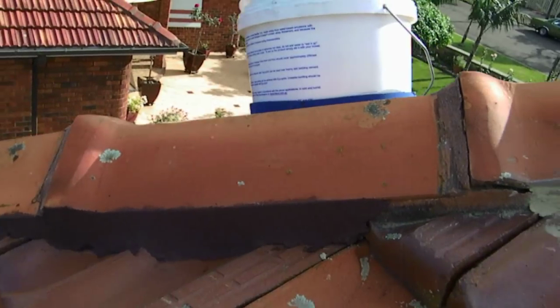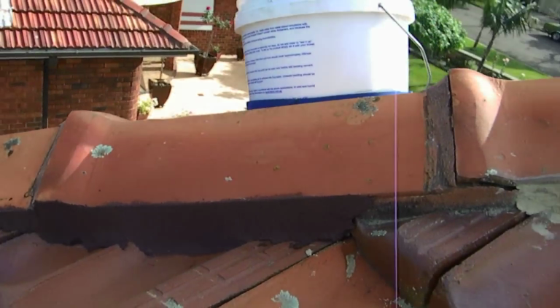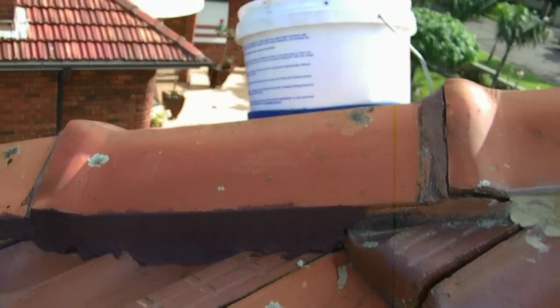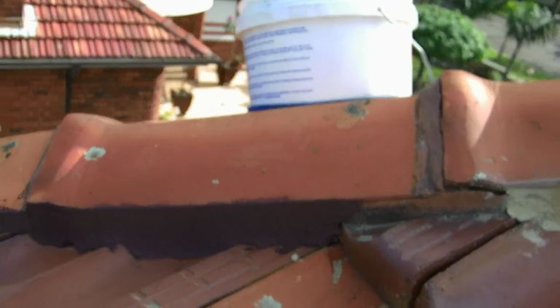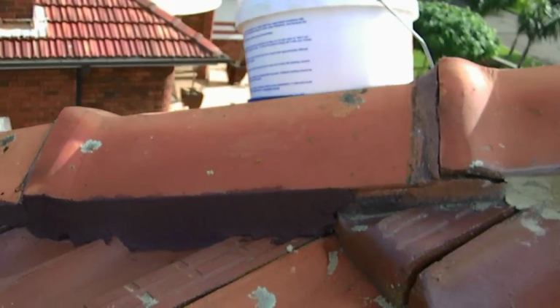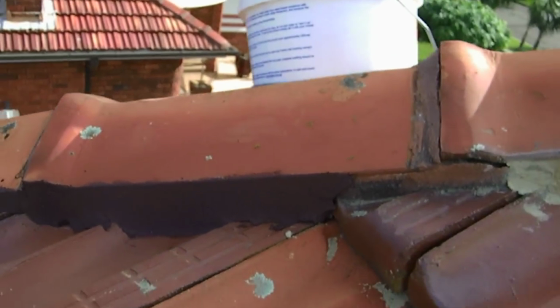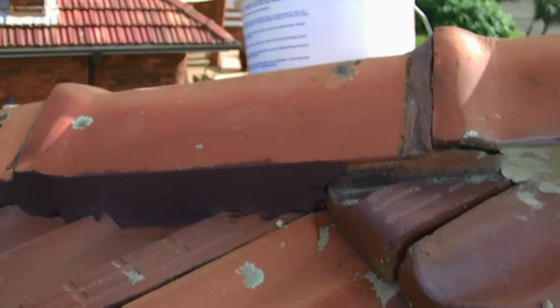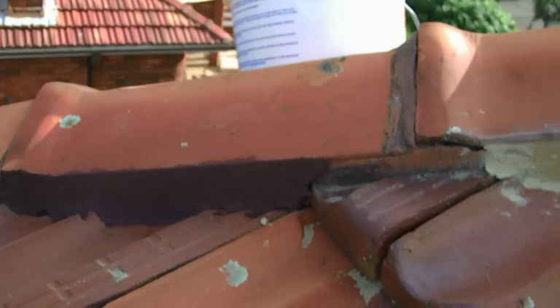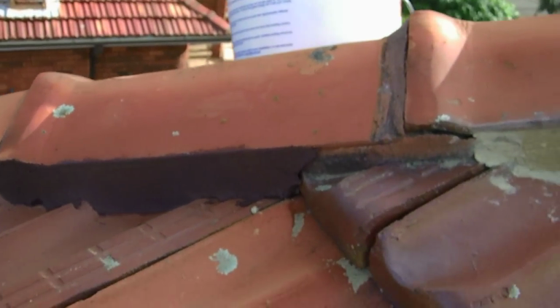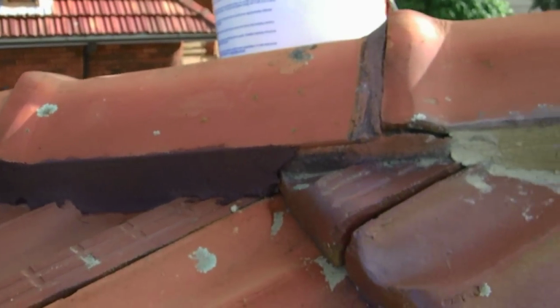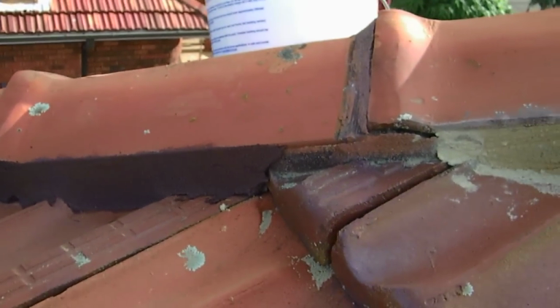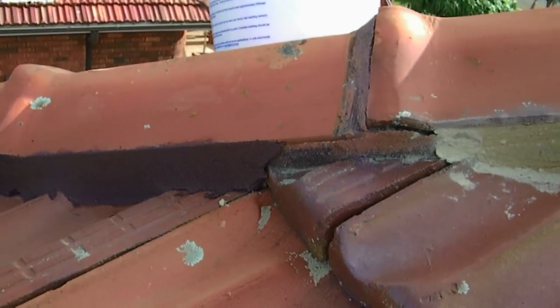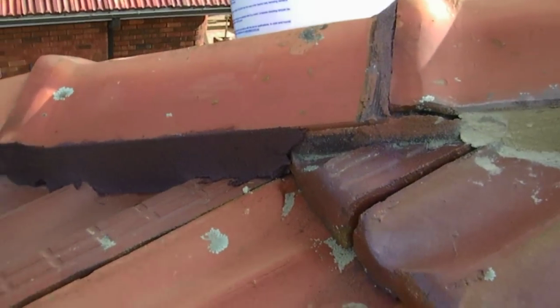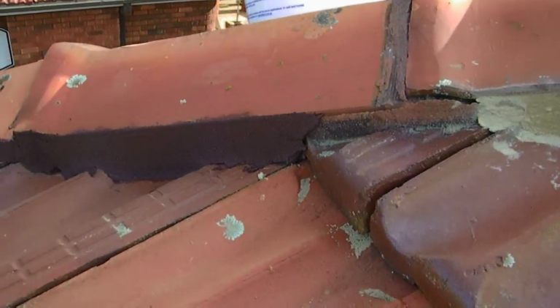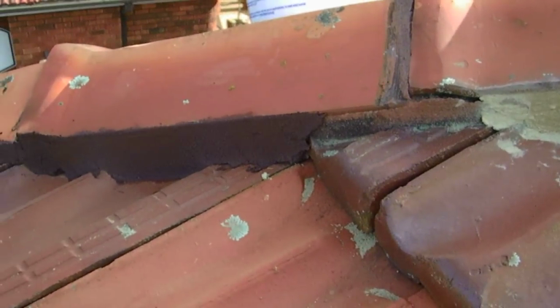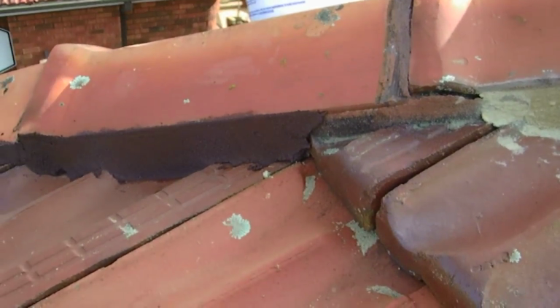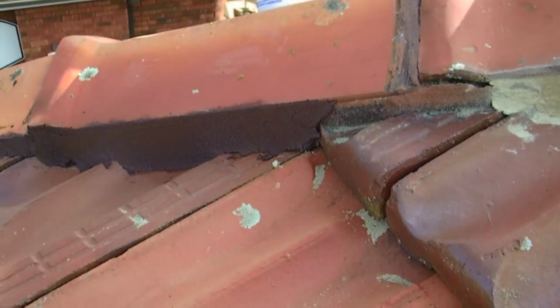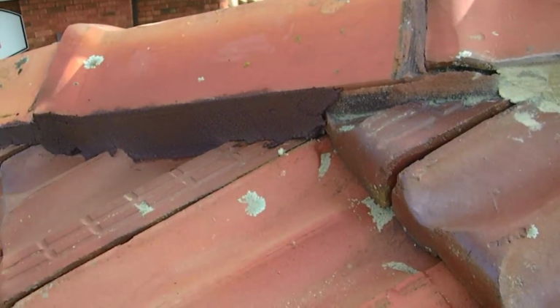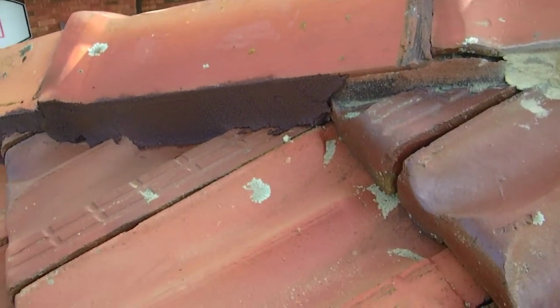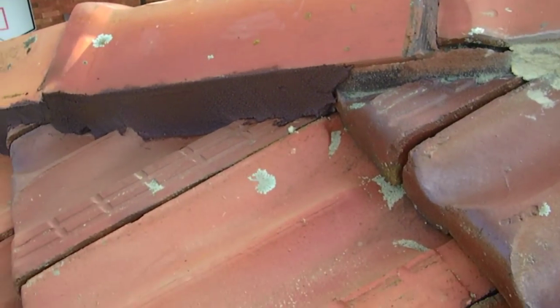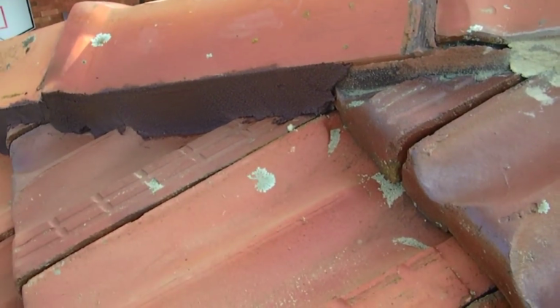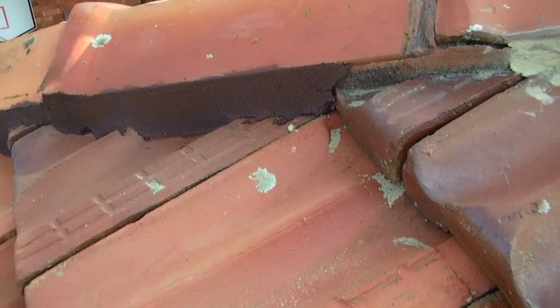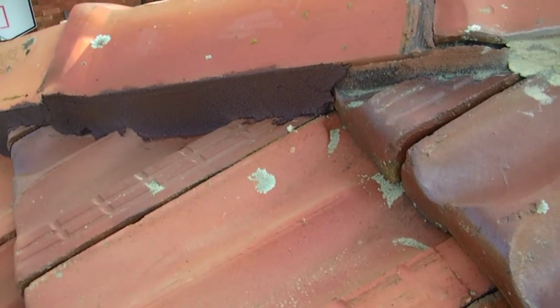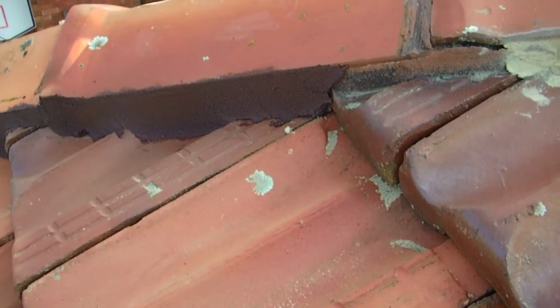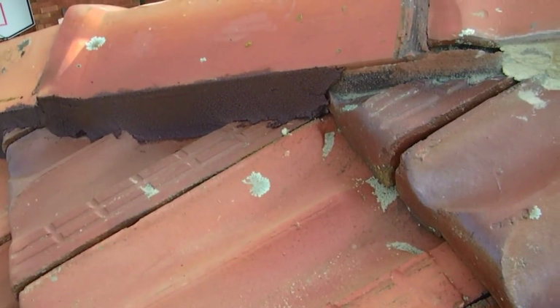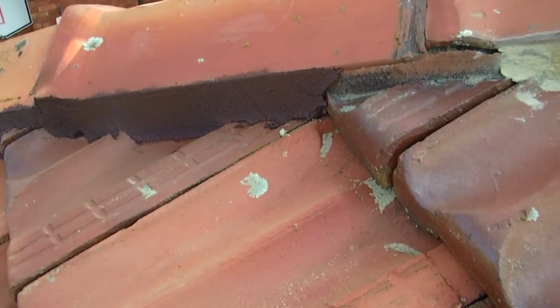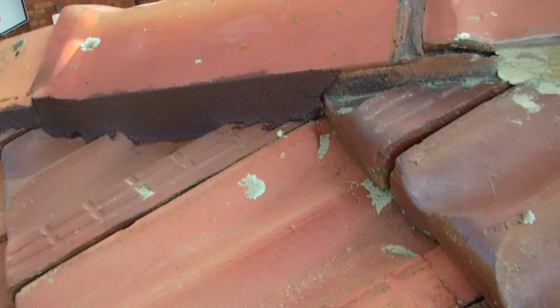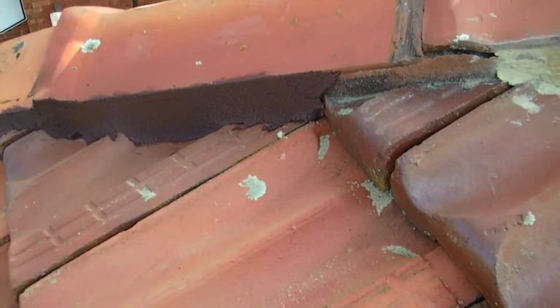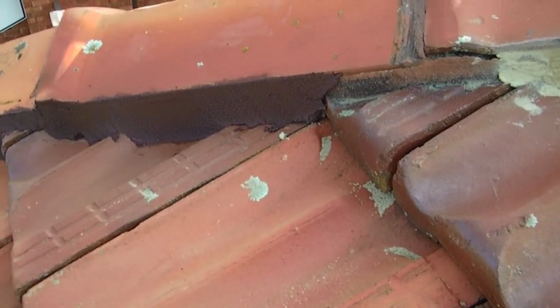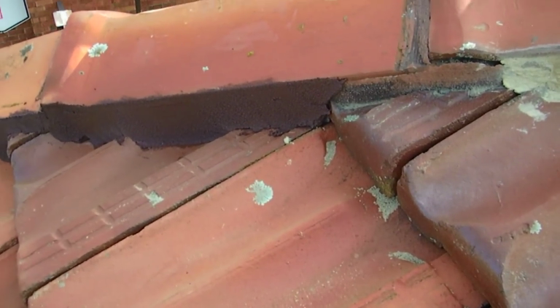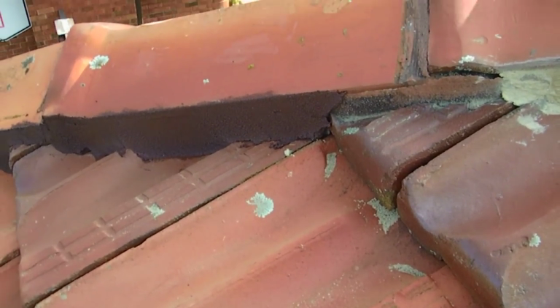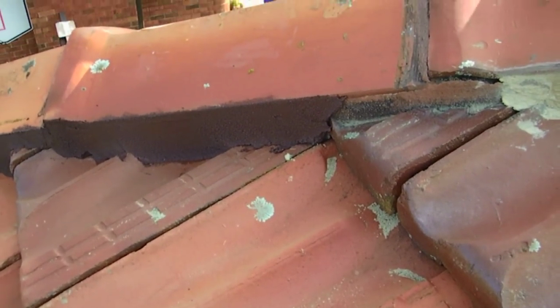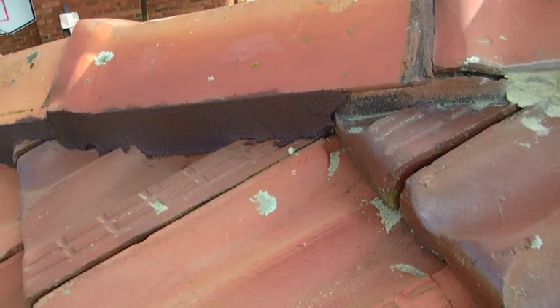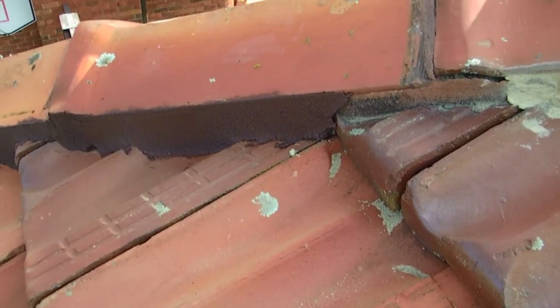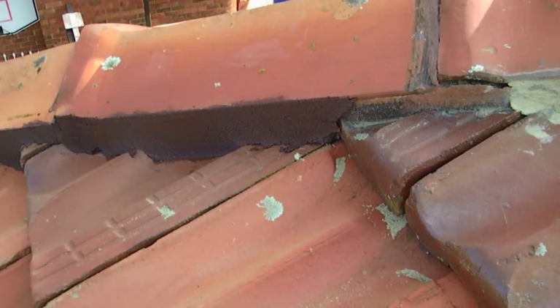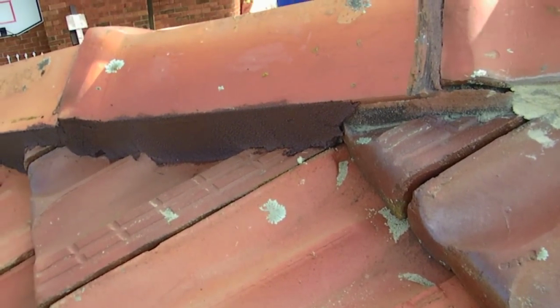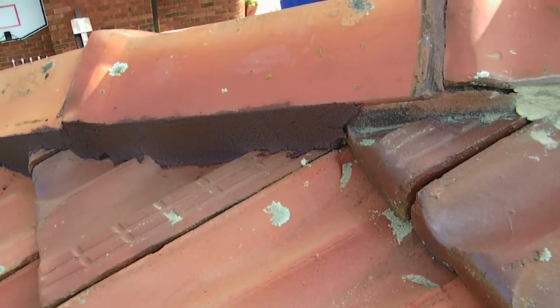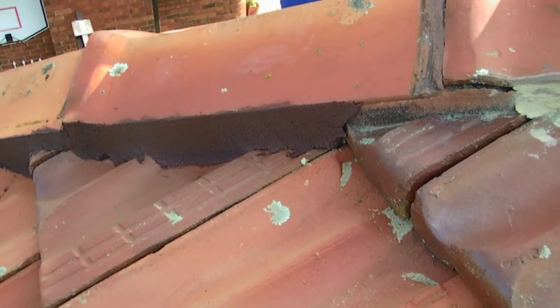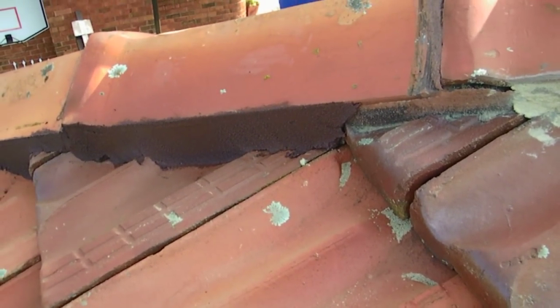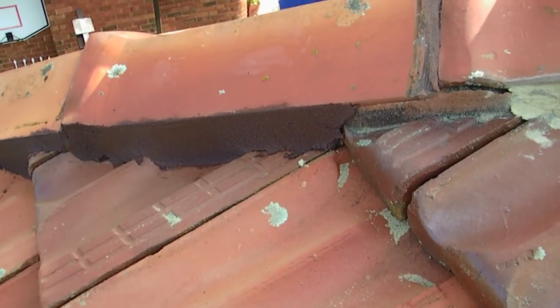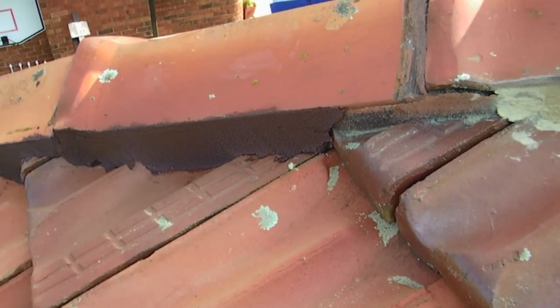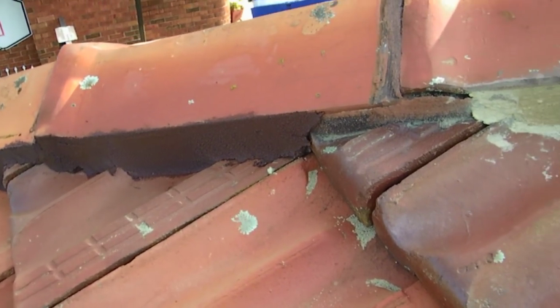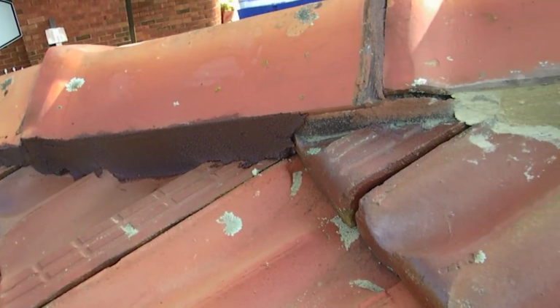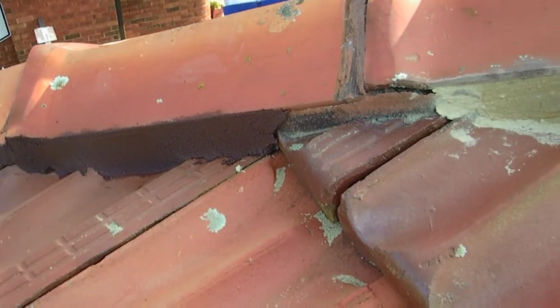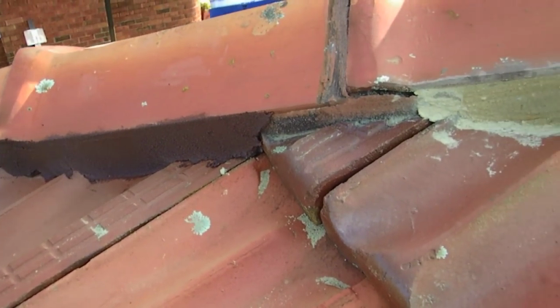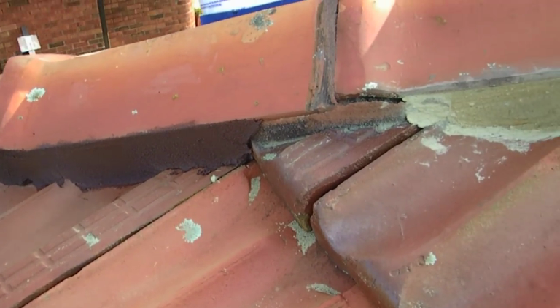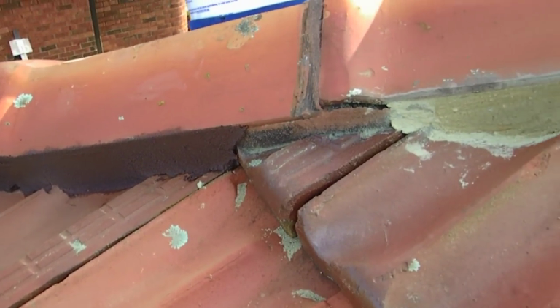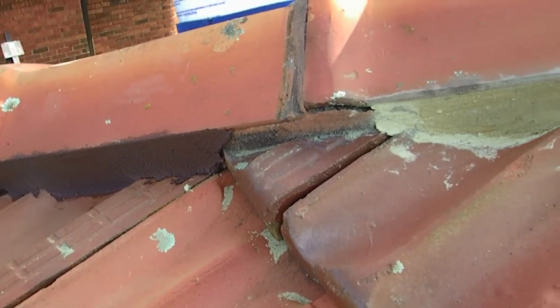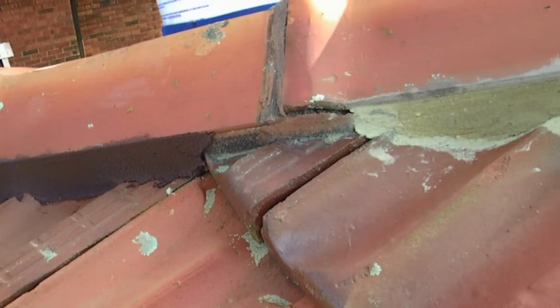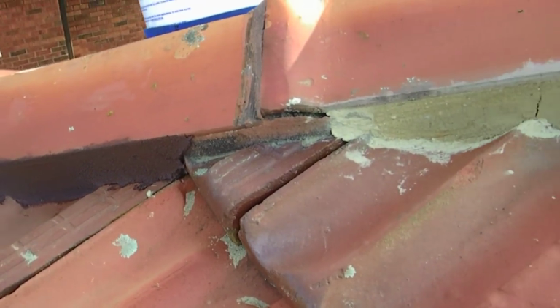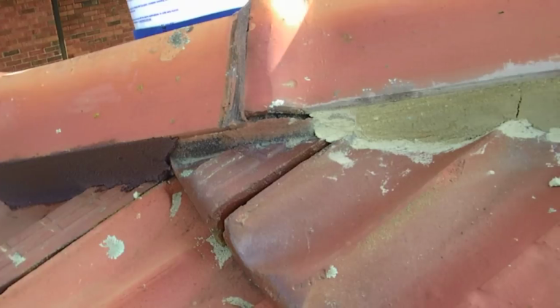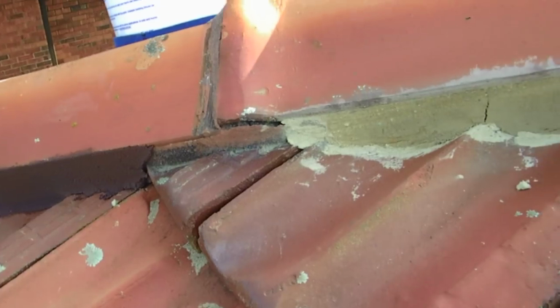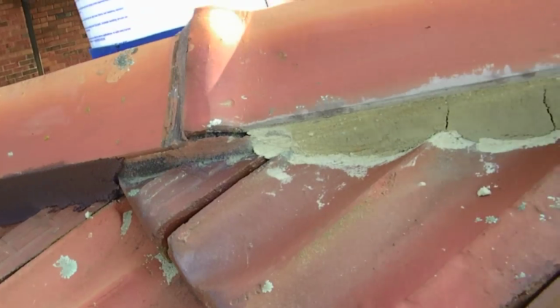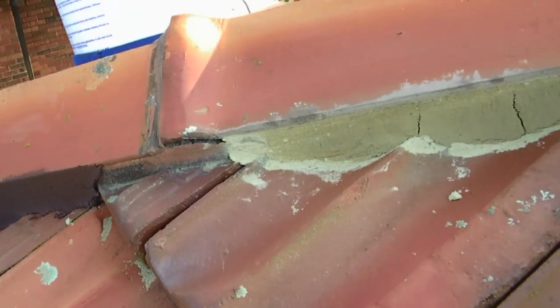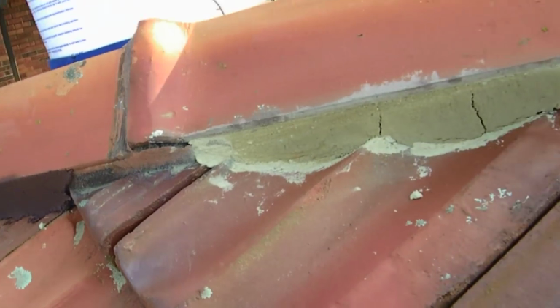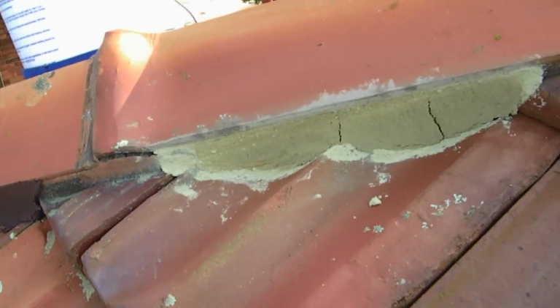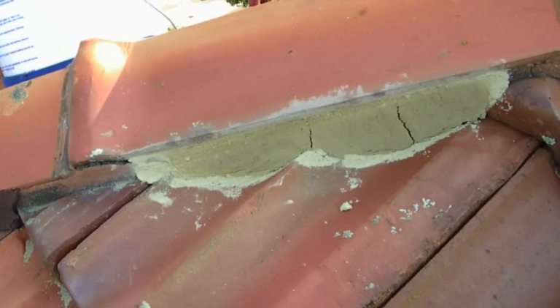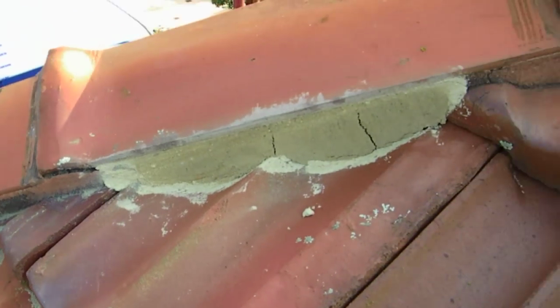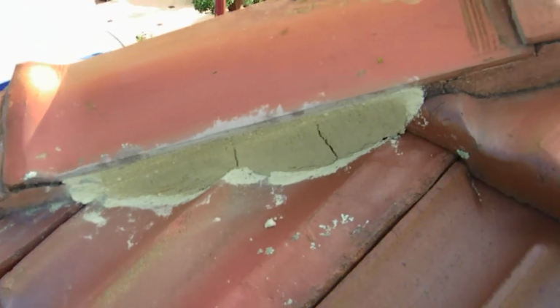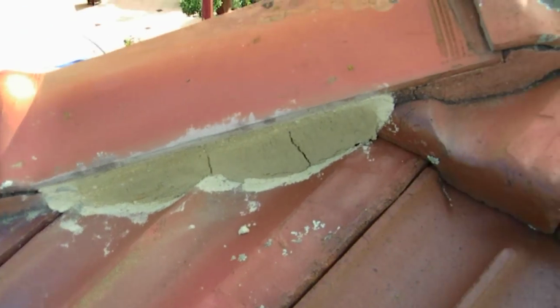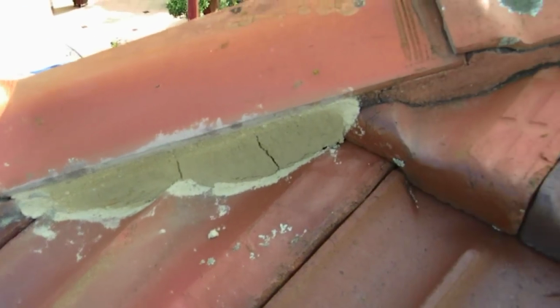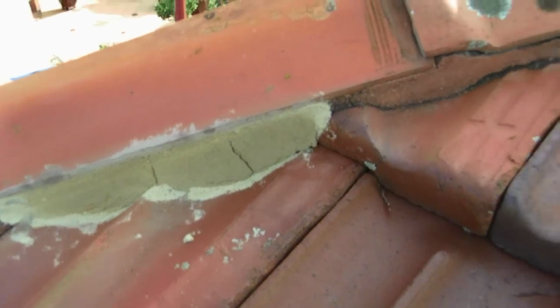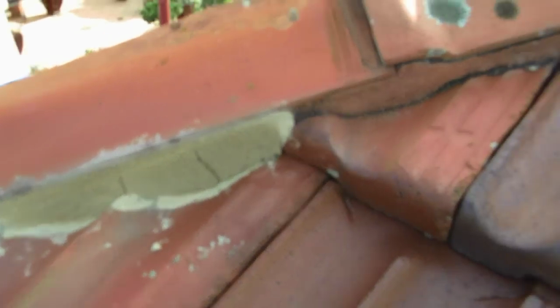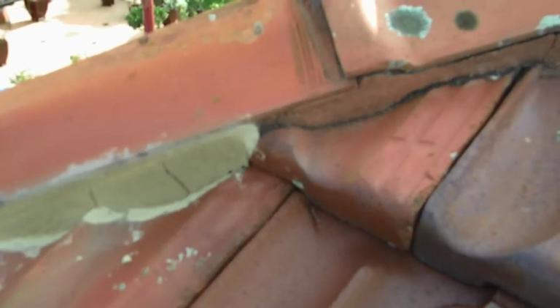That's what the repoint looks like, and then we'll just continue up the rest of the ridge.